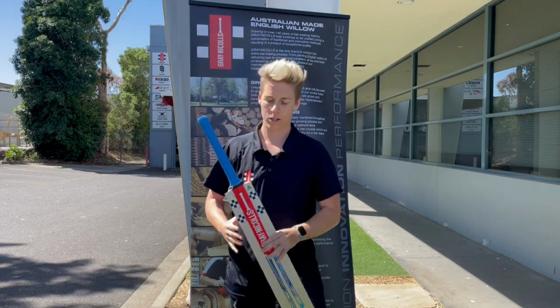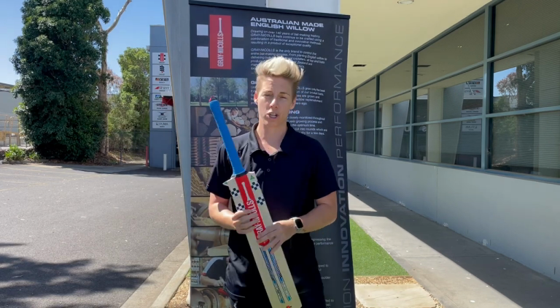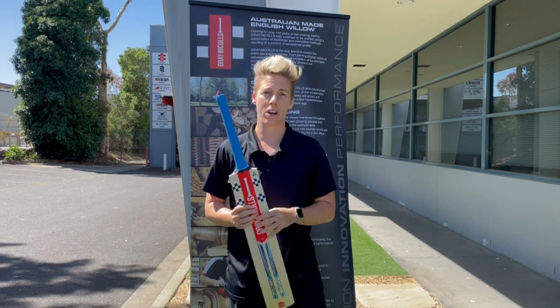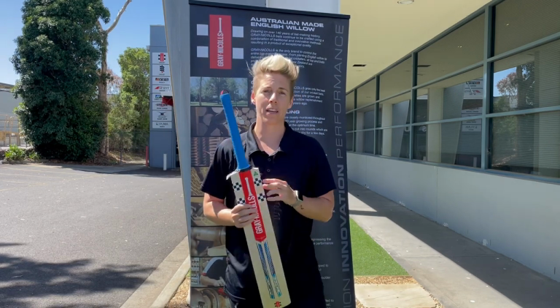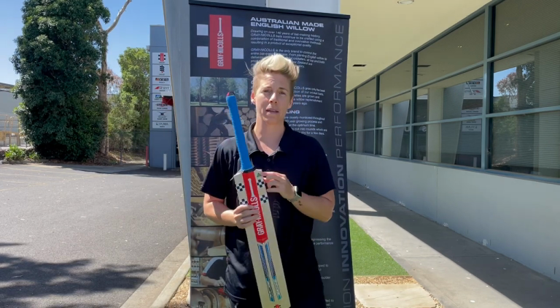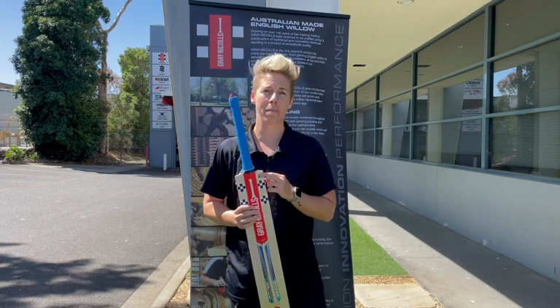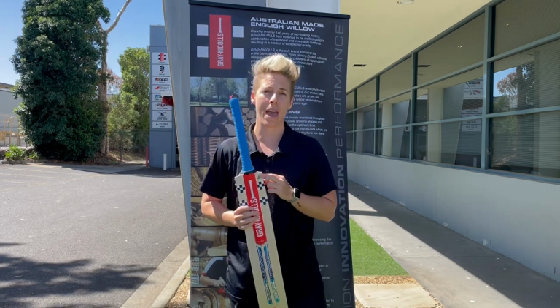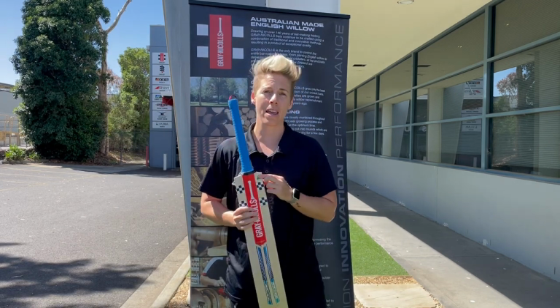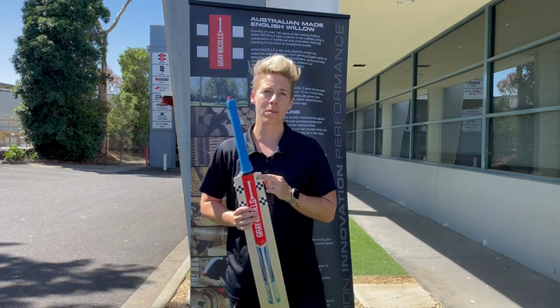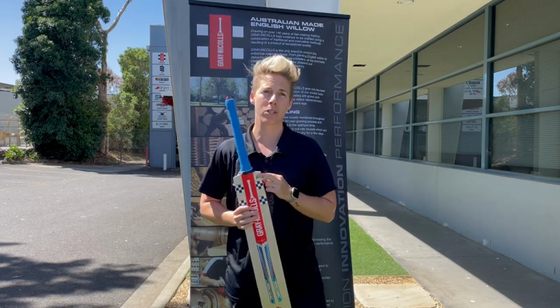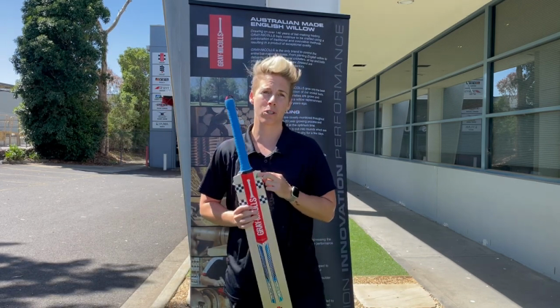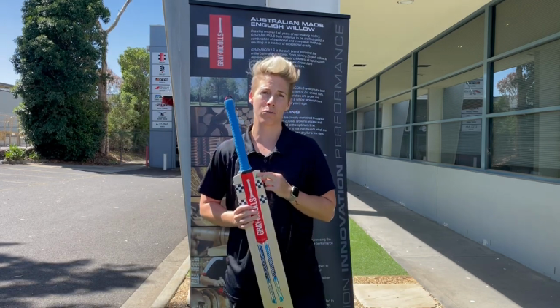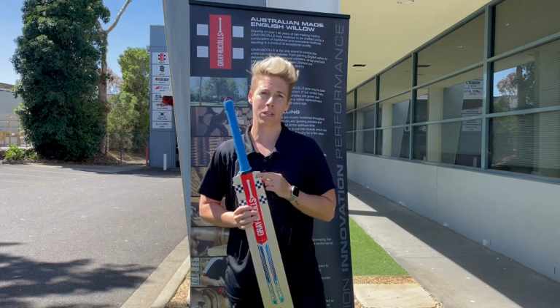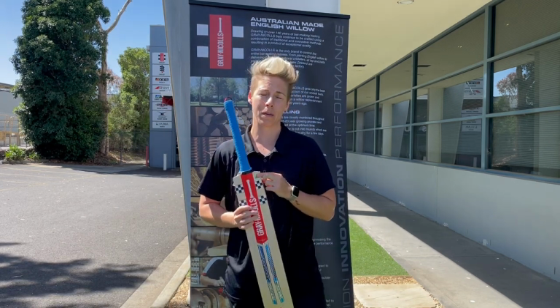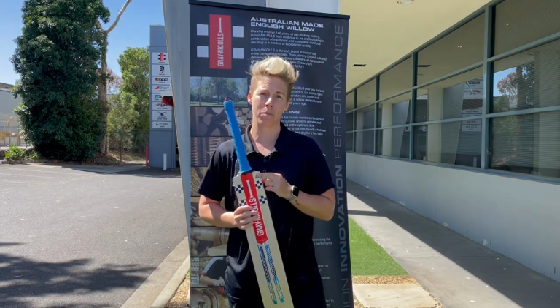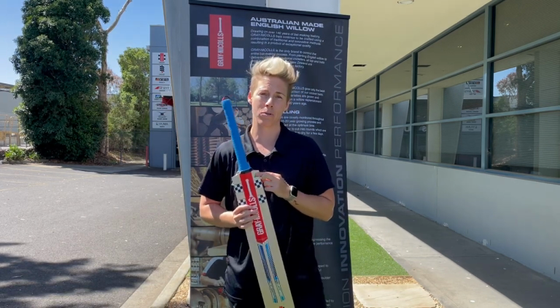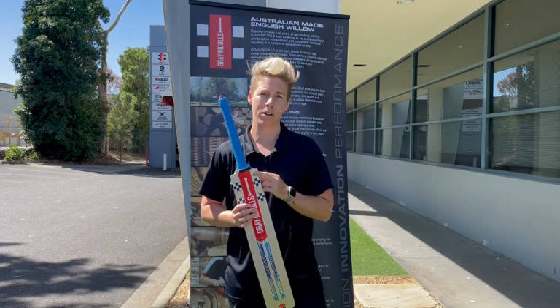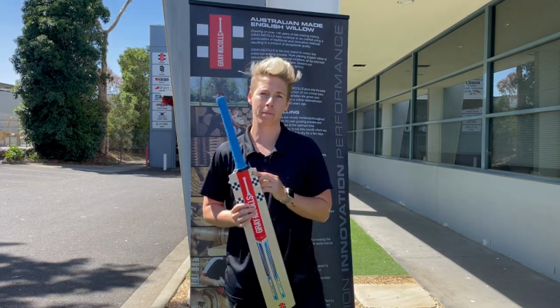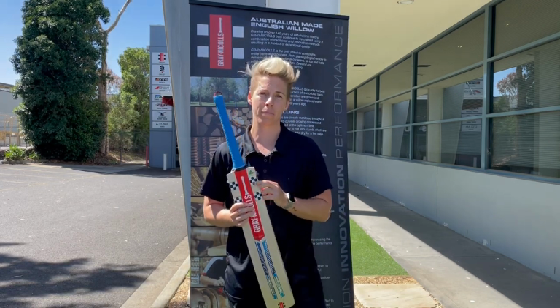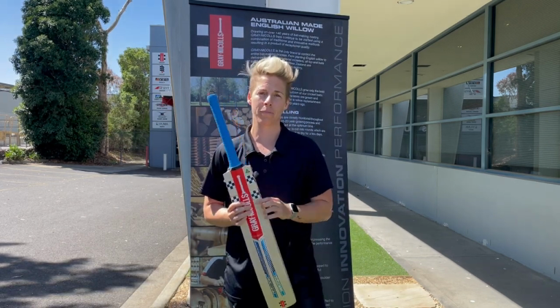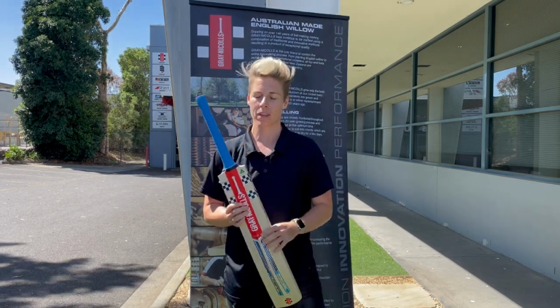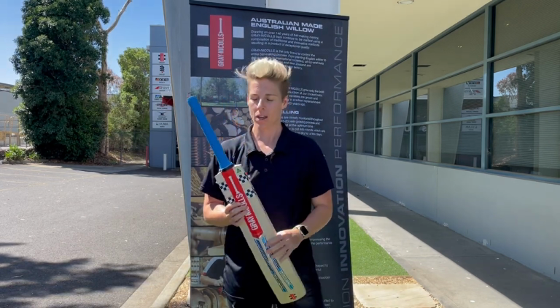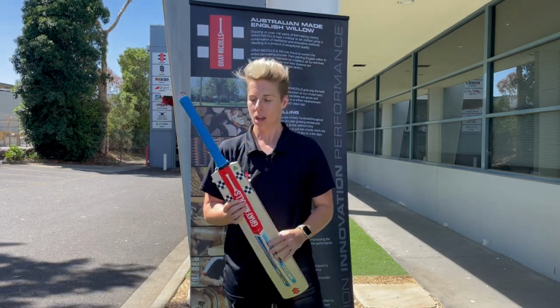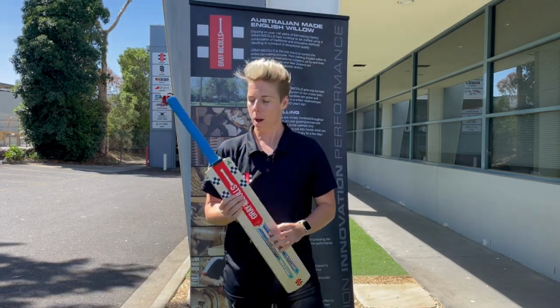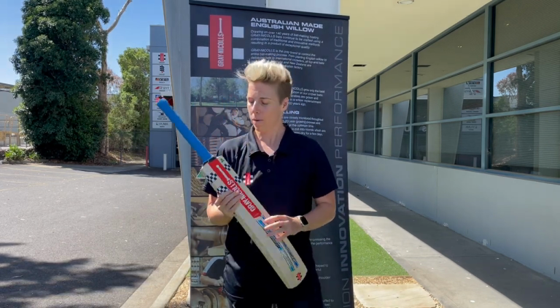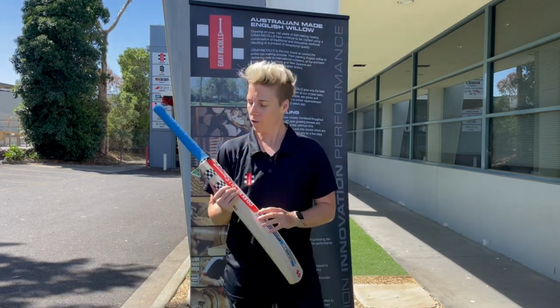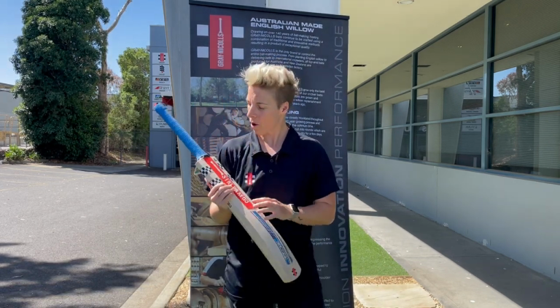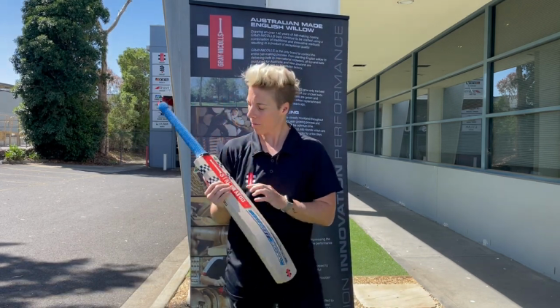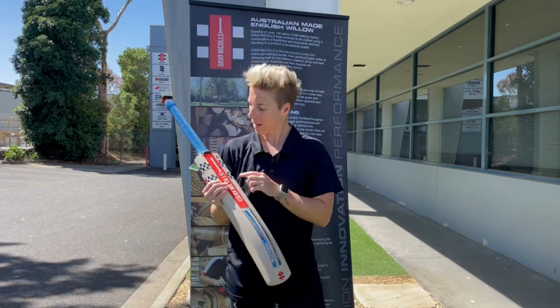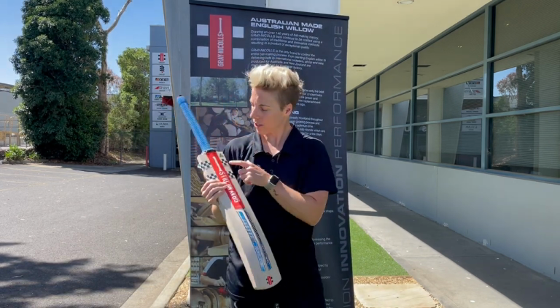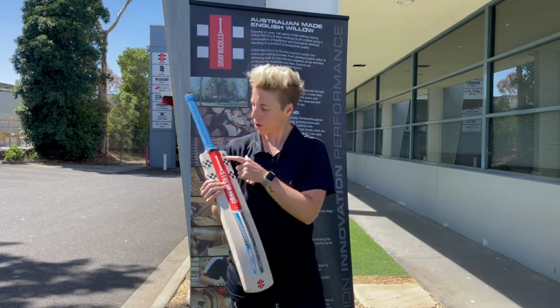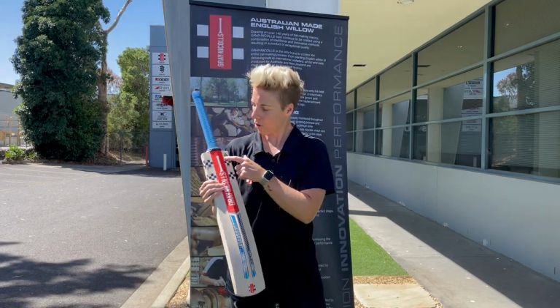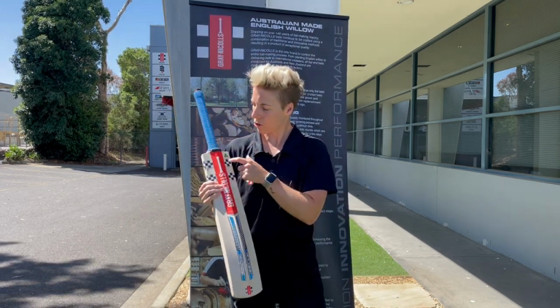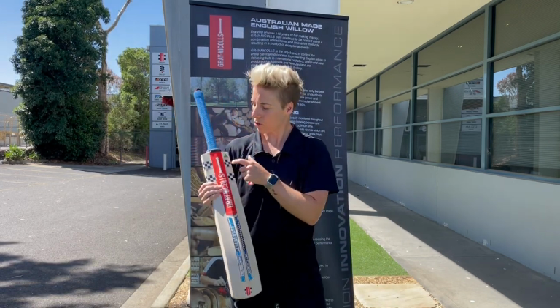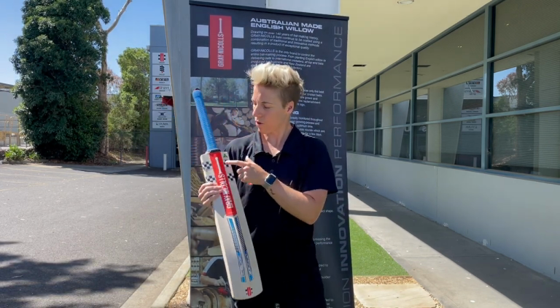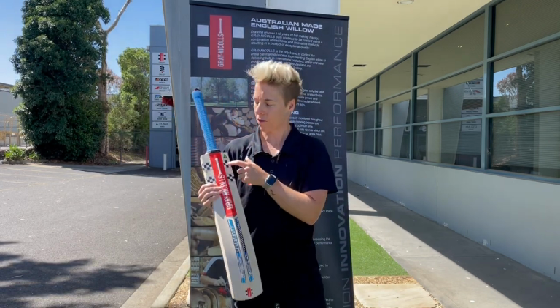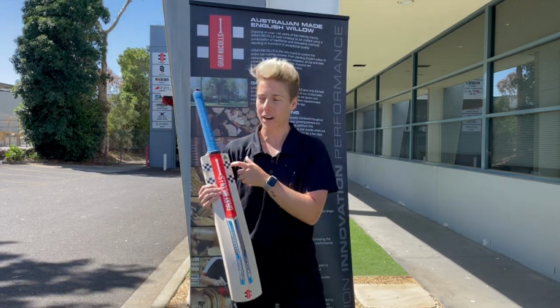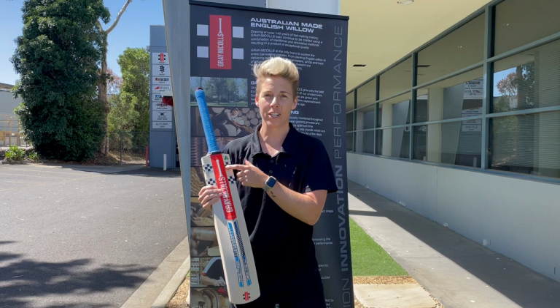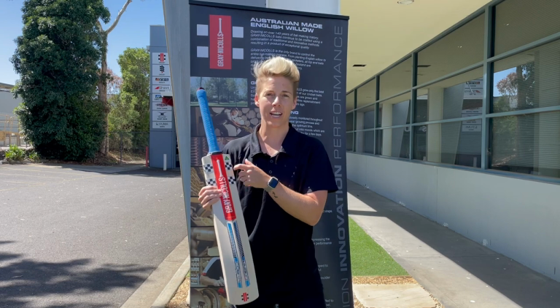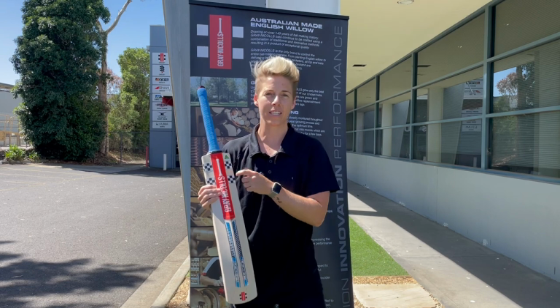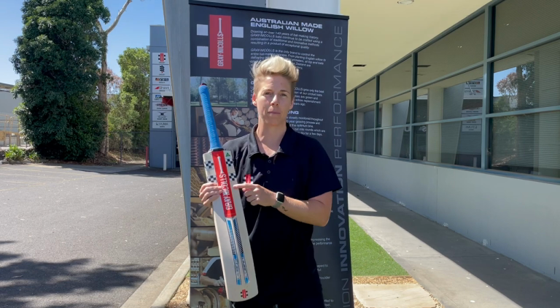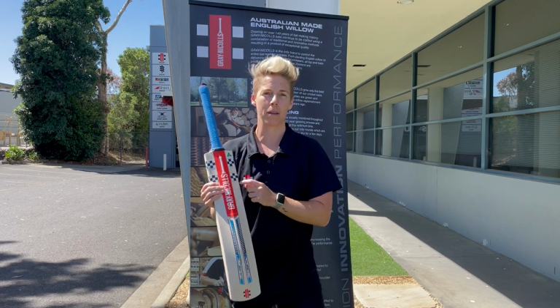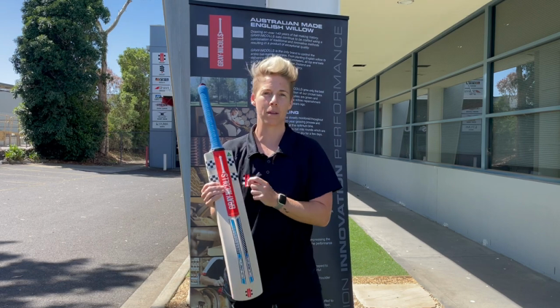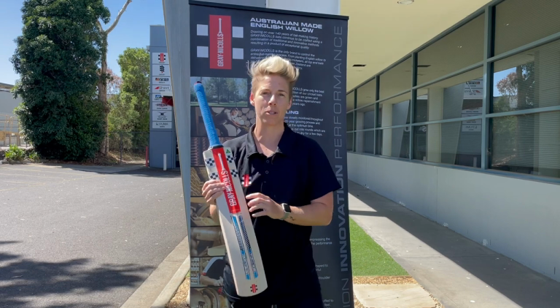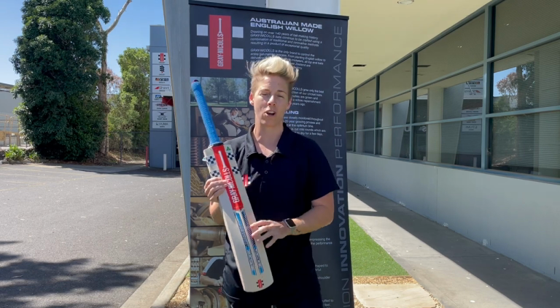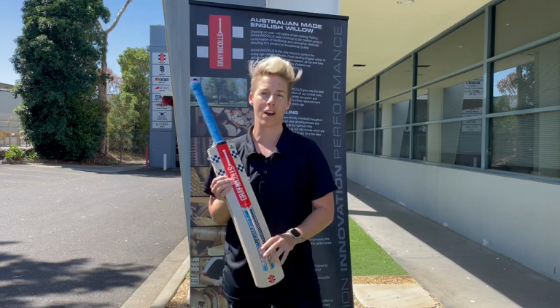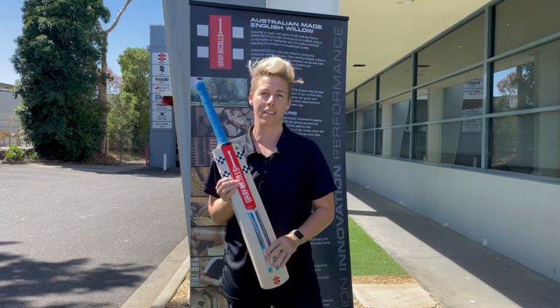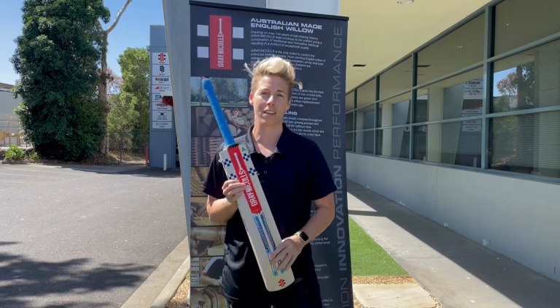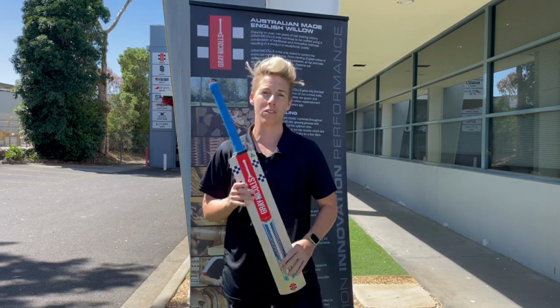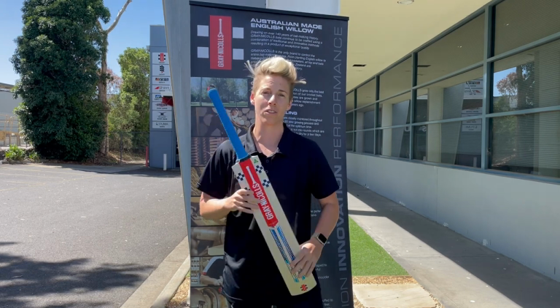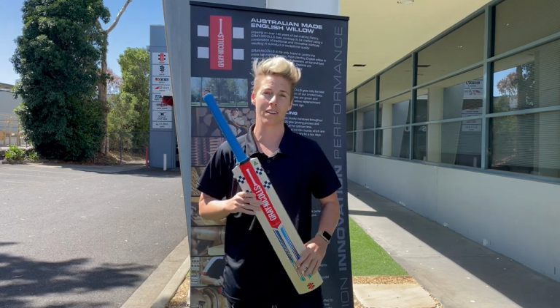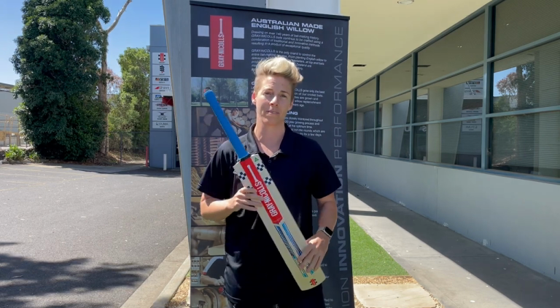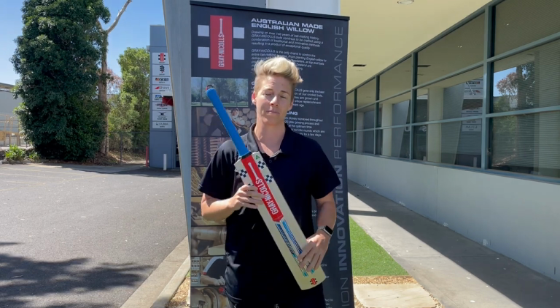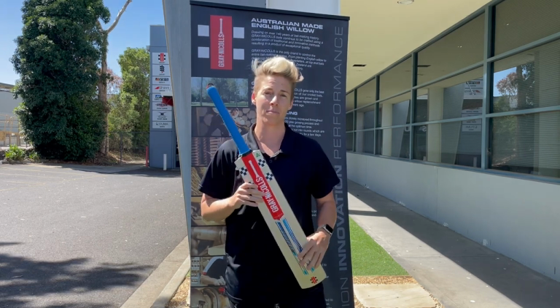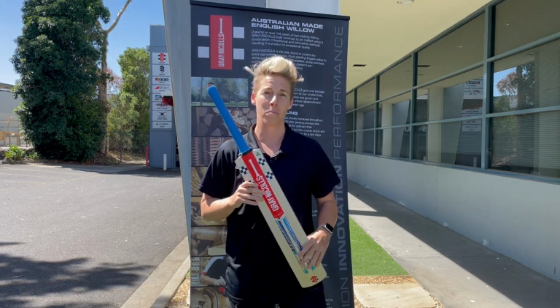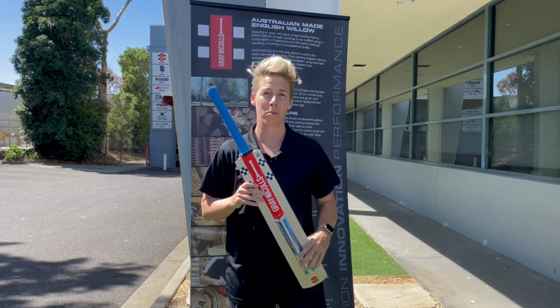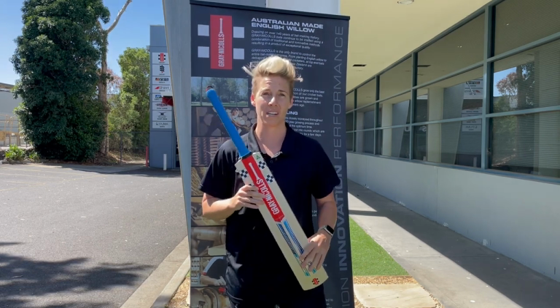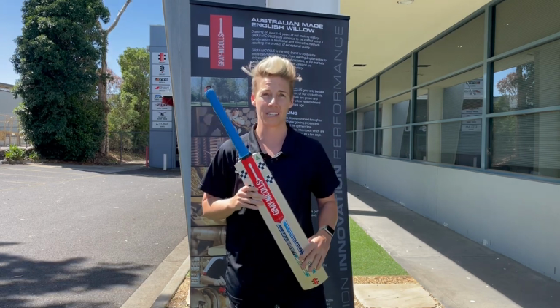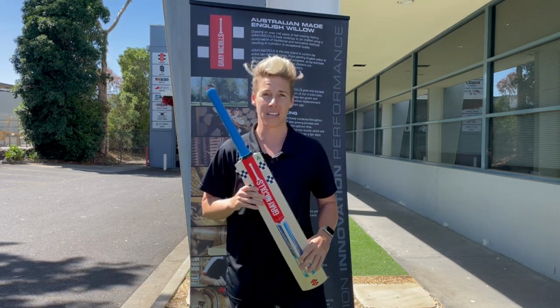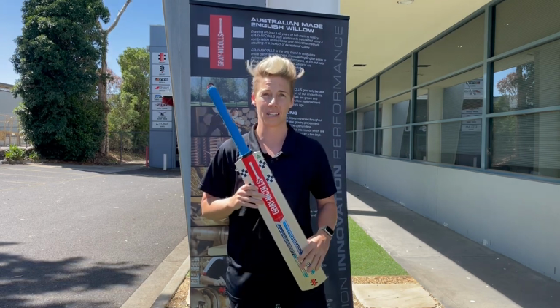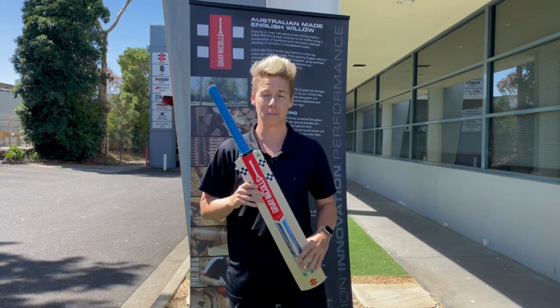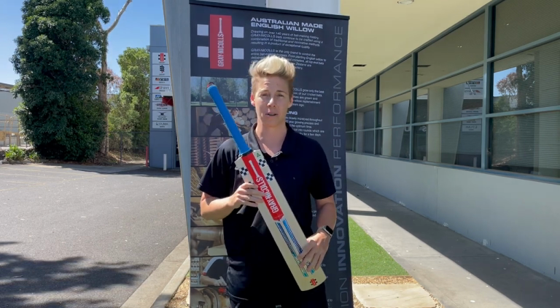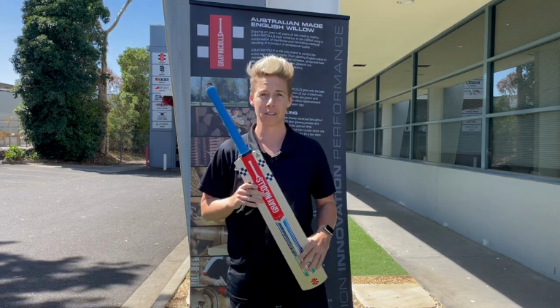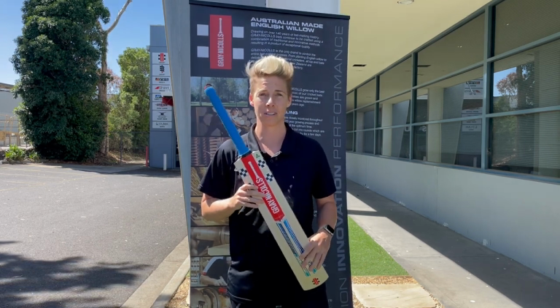Australian made, which is really important. And we've gone back to the old school three checks up here, which I think look pretty sick to be honest.